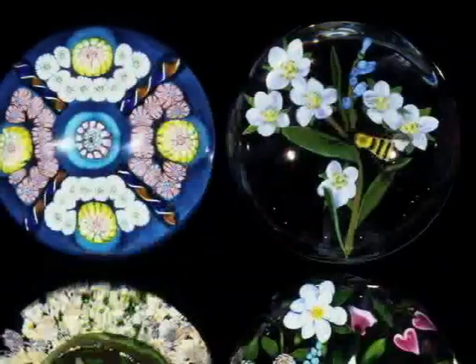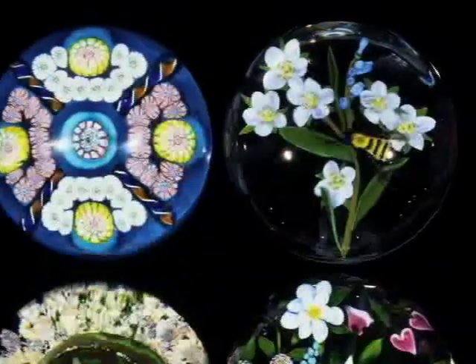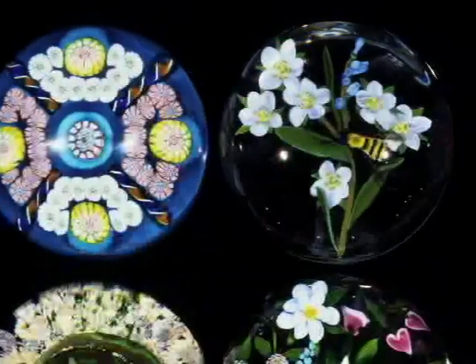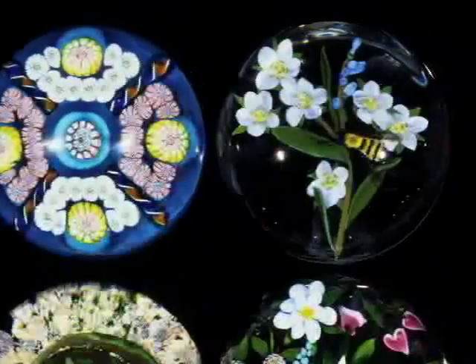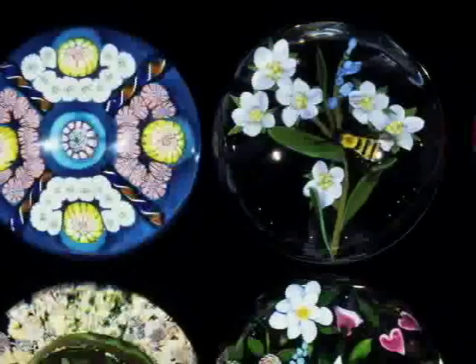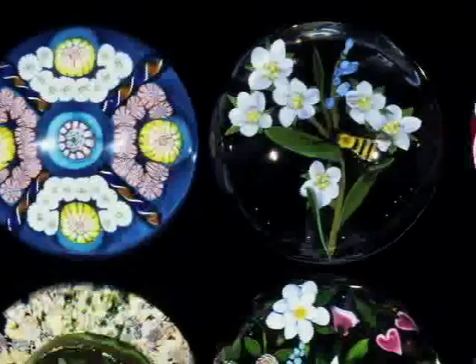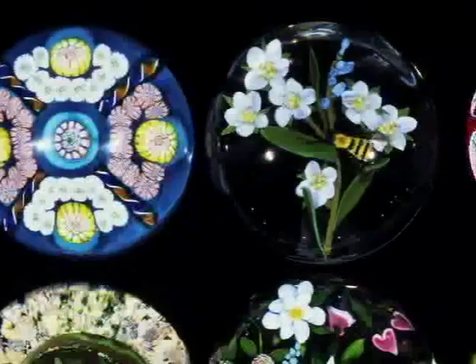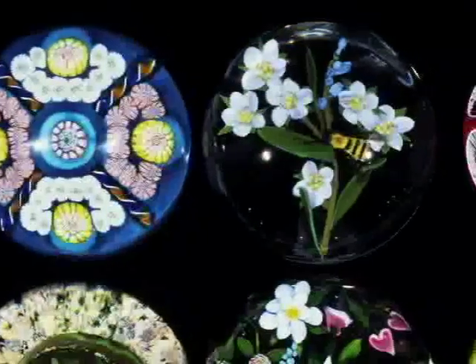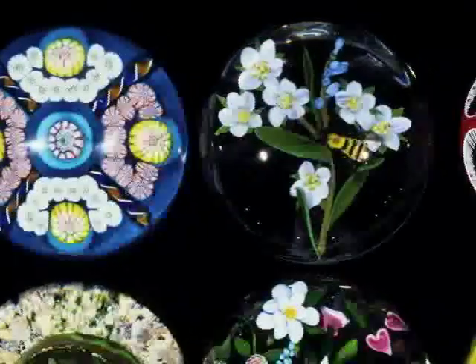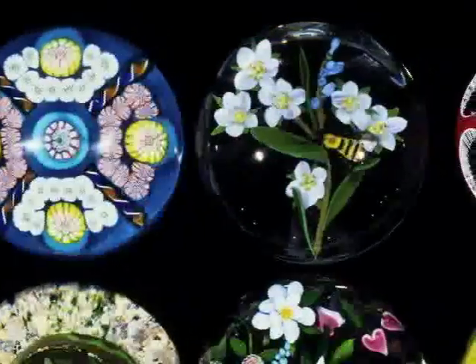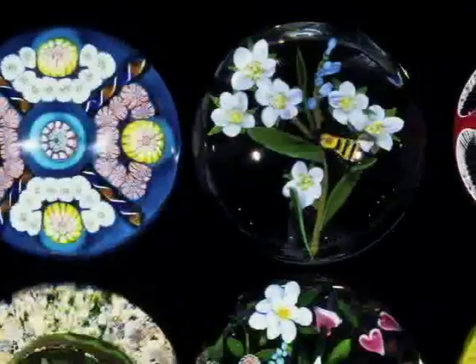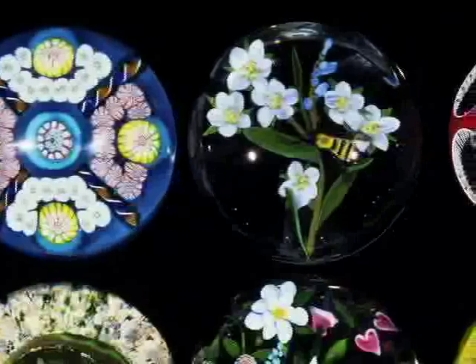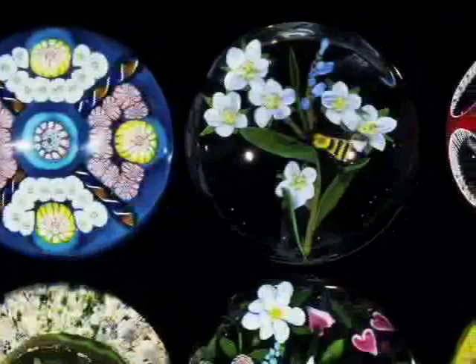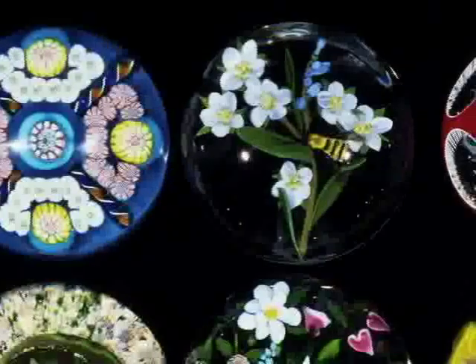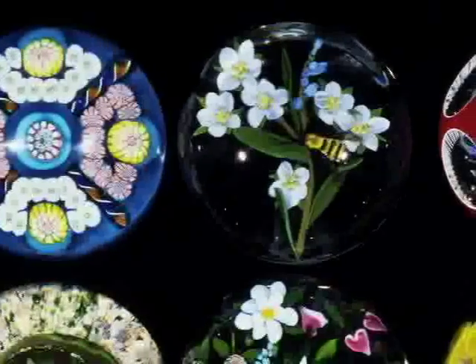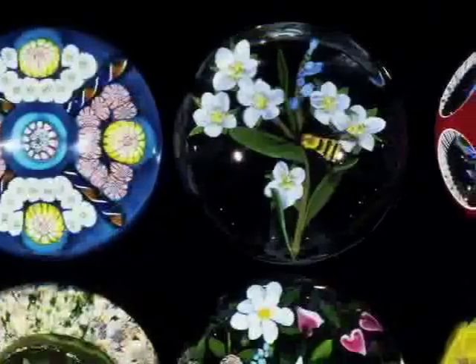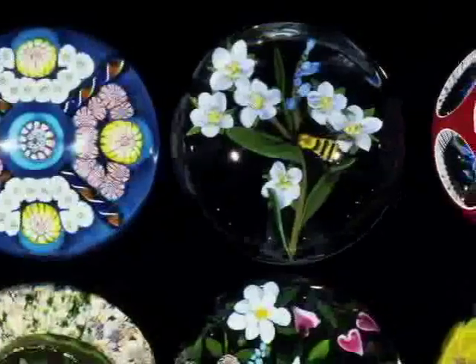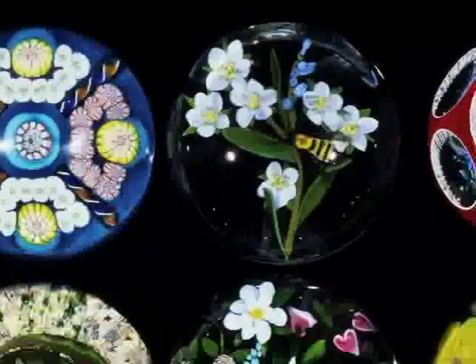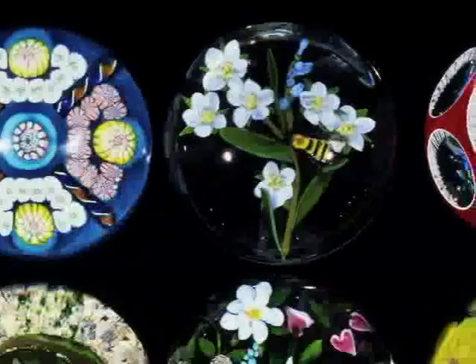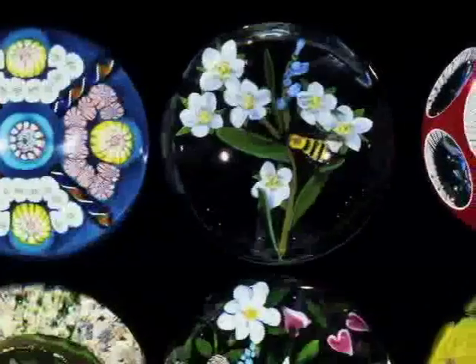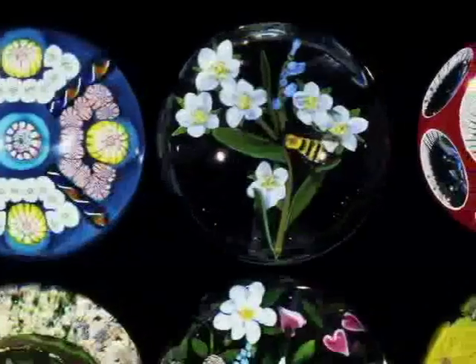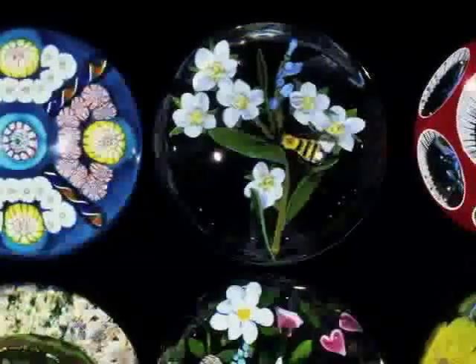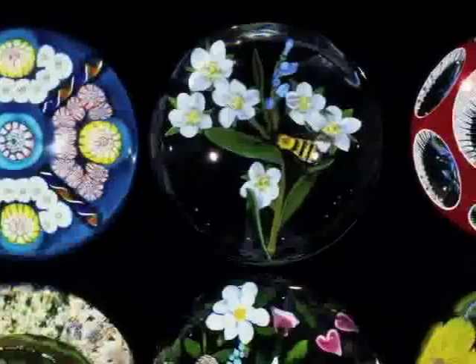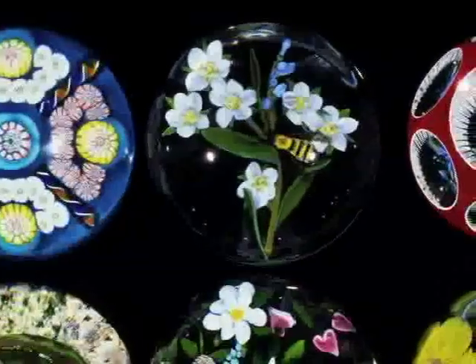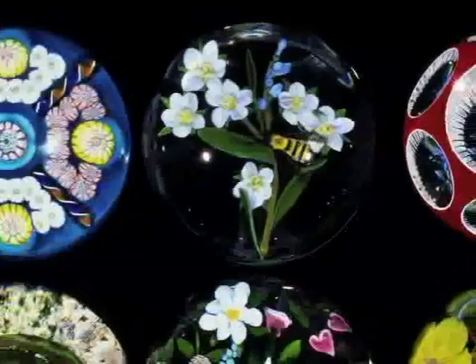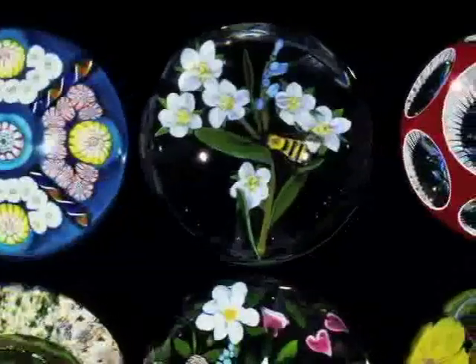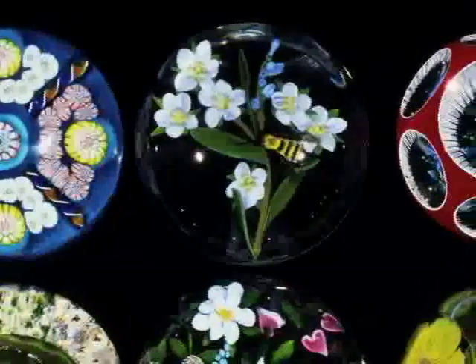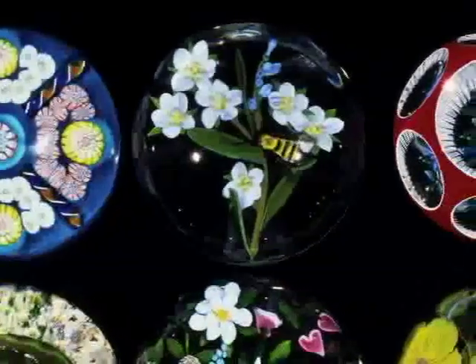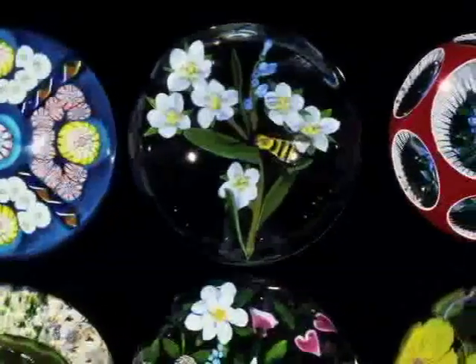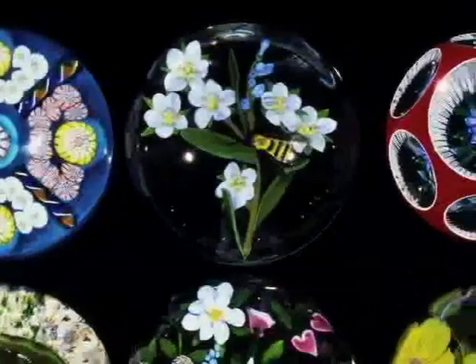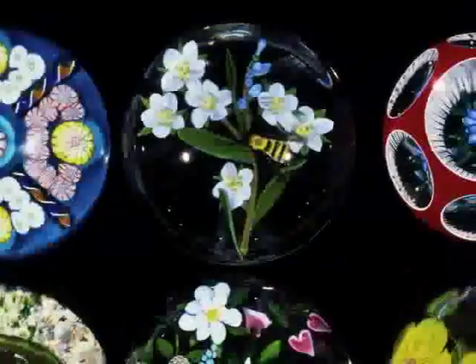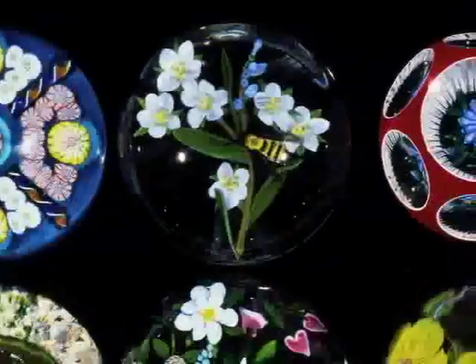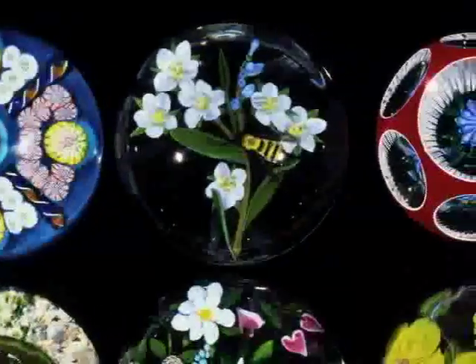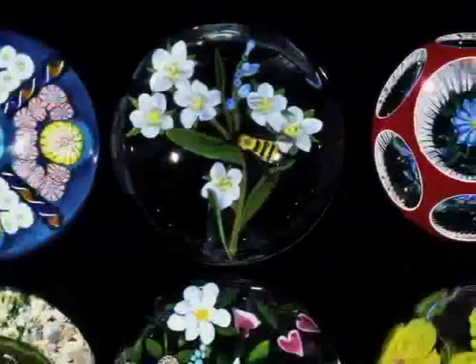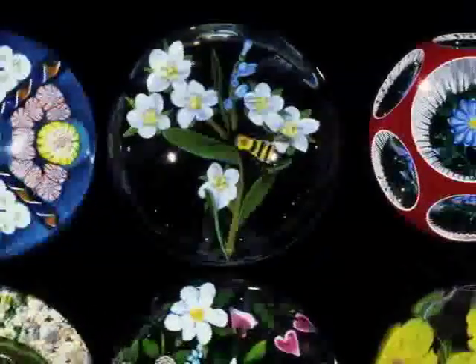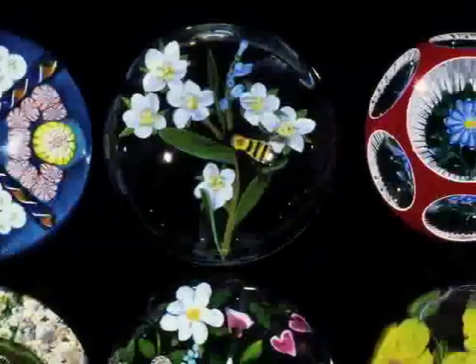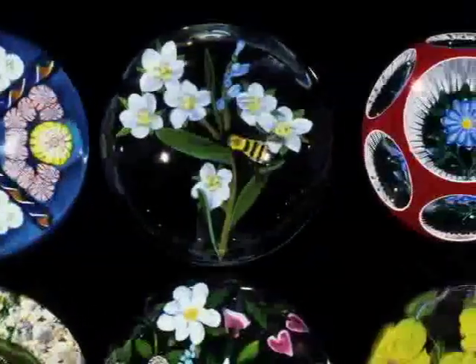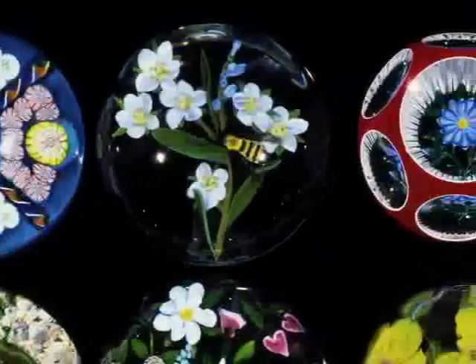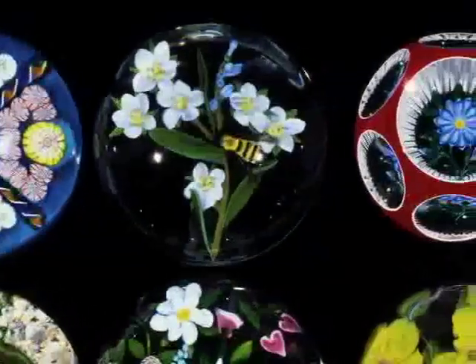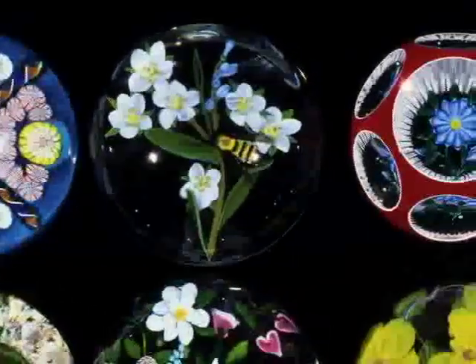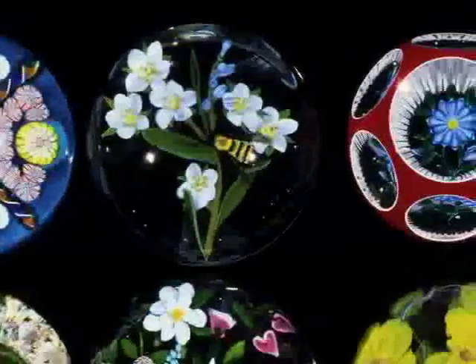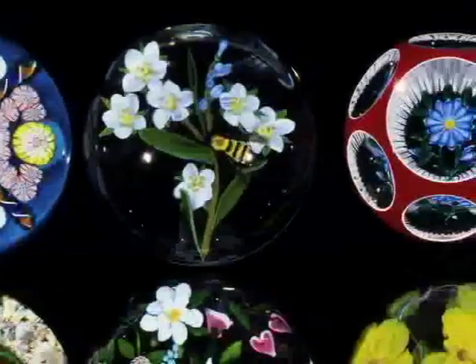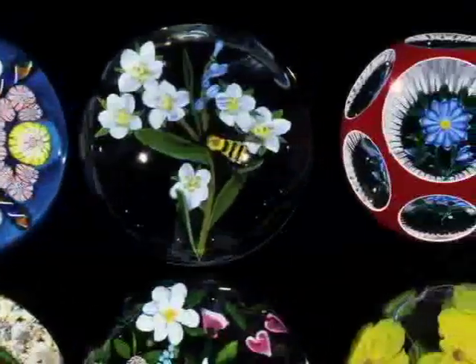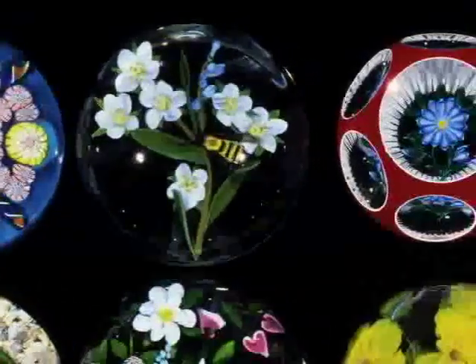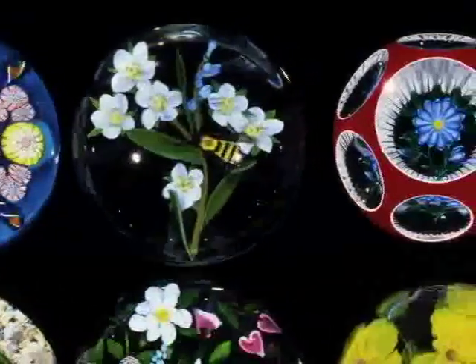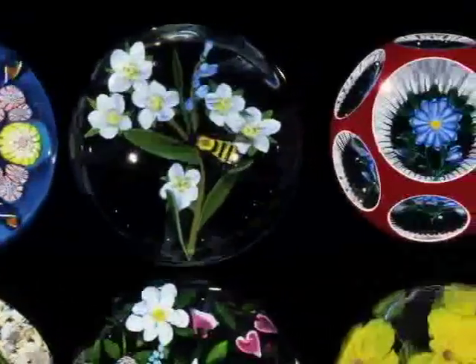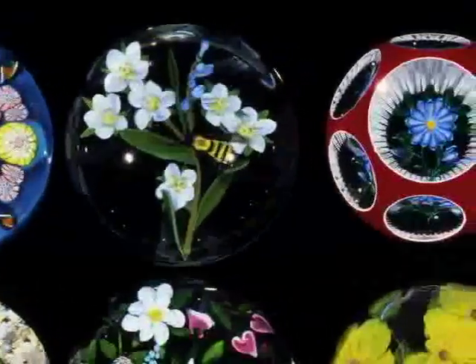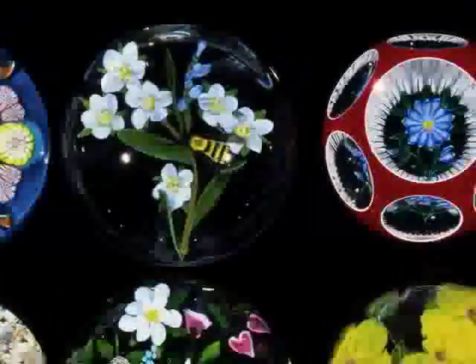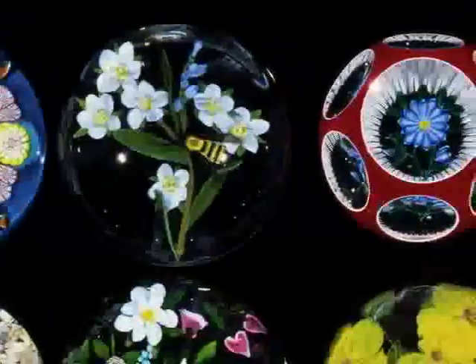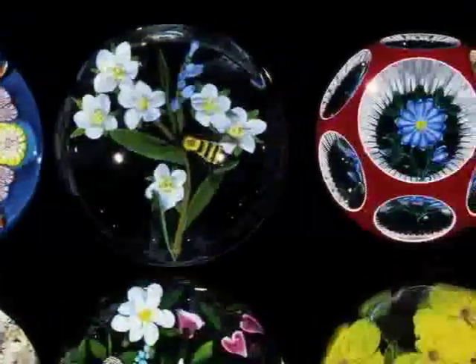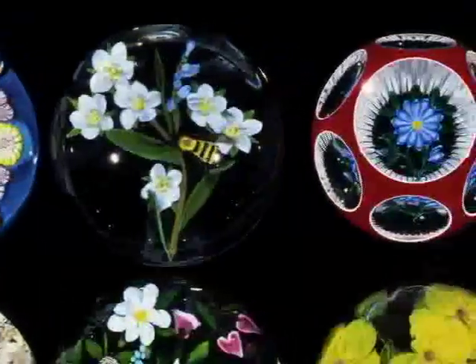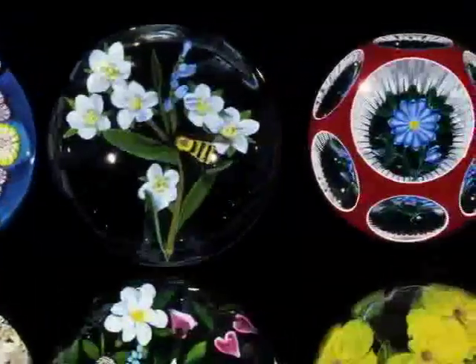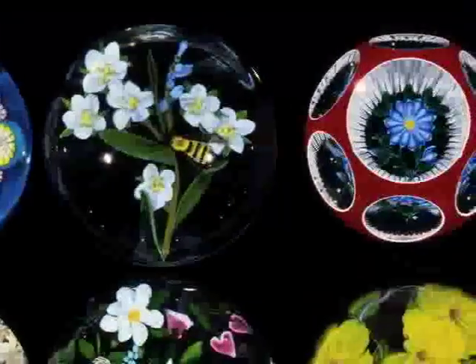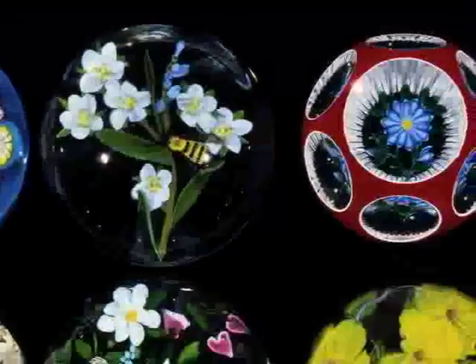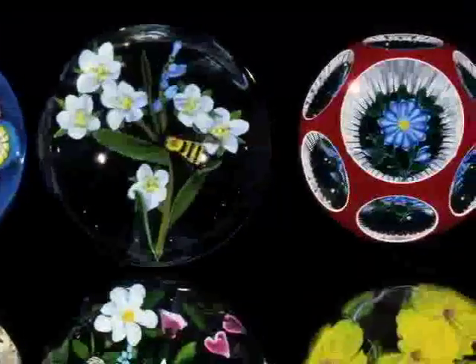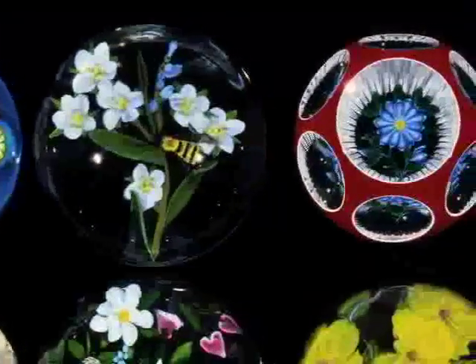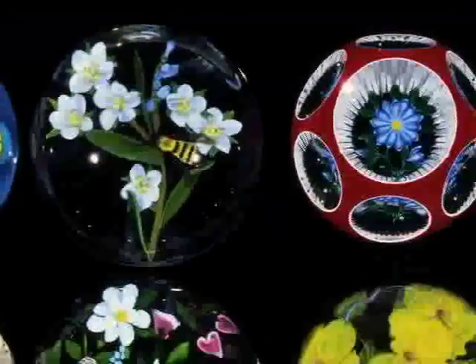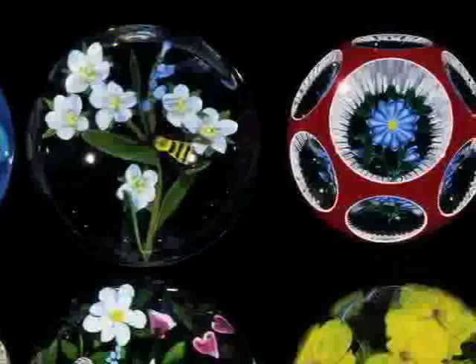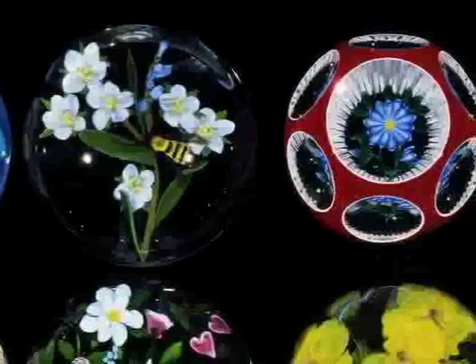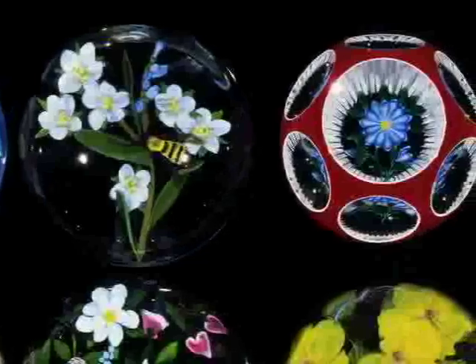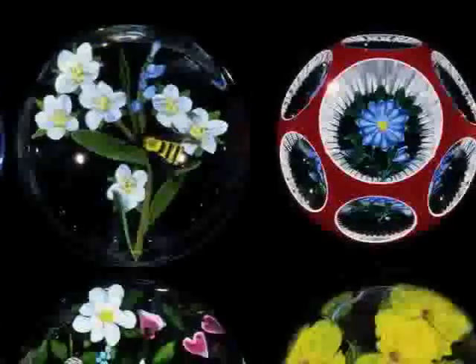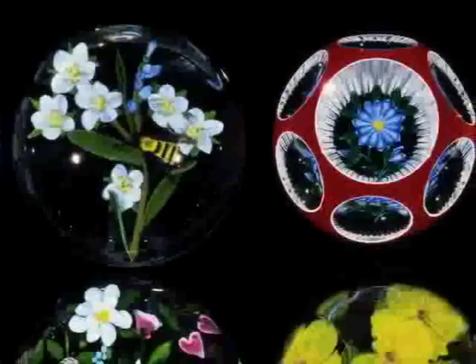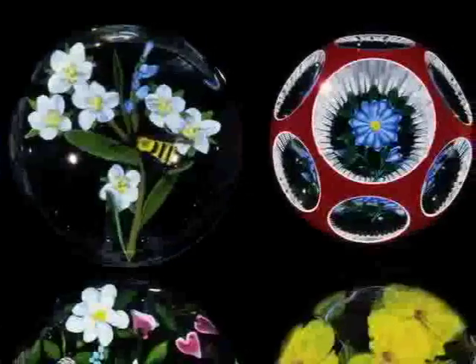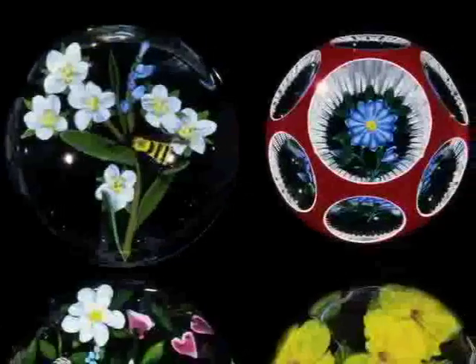Wow, this whole wall looks like the inside of an aquarium. Those aren't water bubbles, they're paperweights.